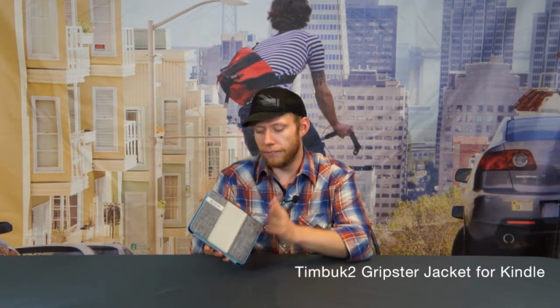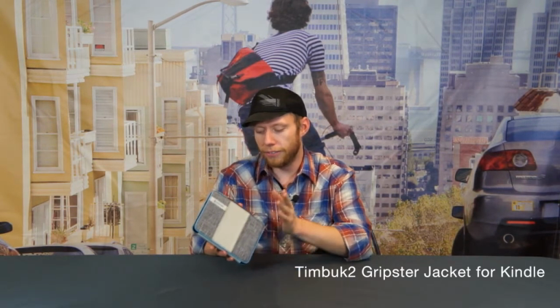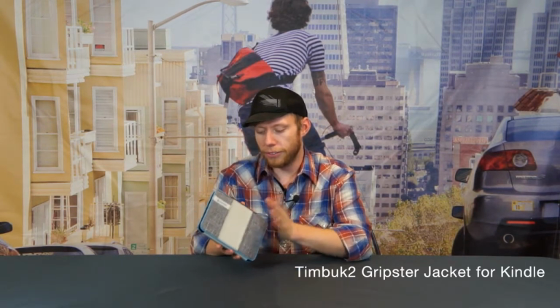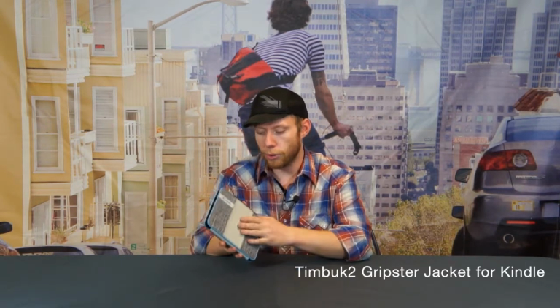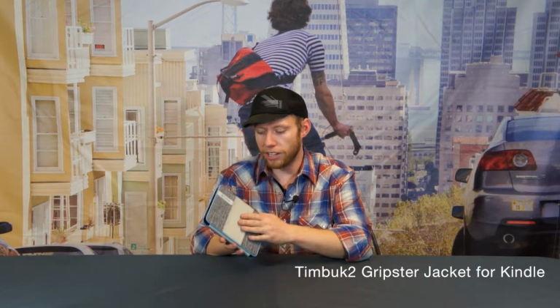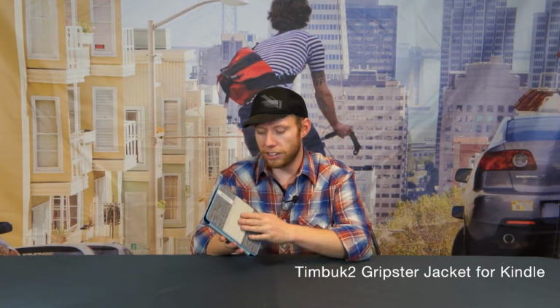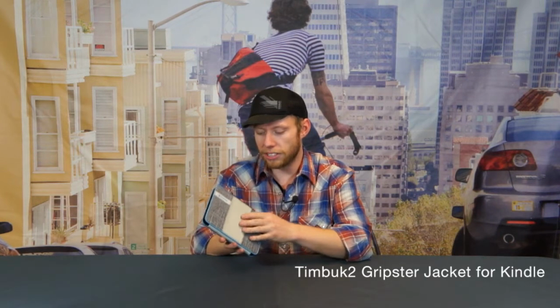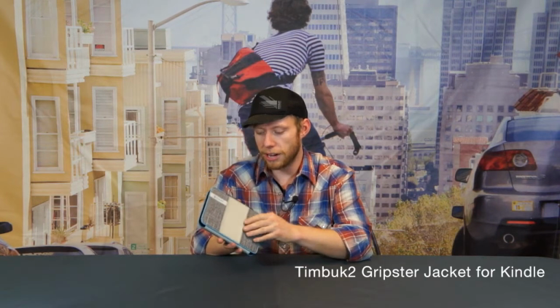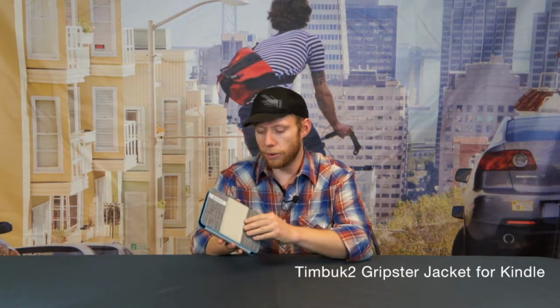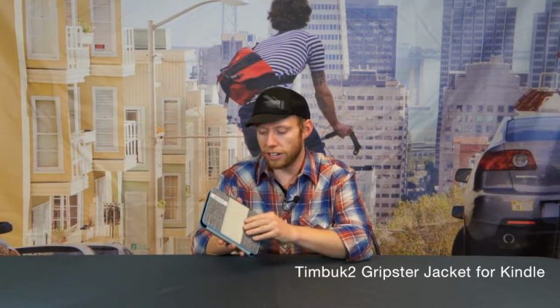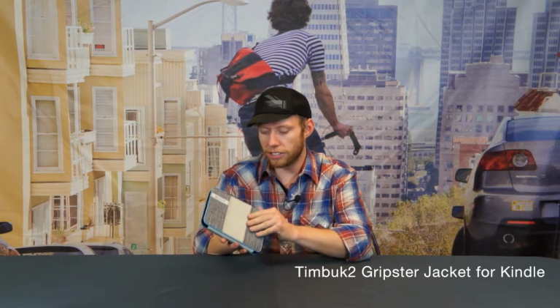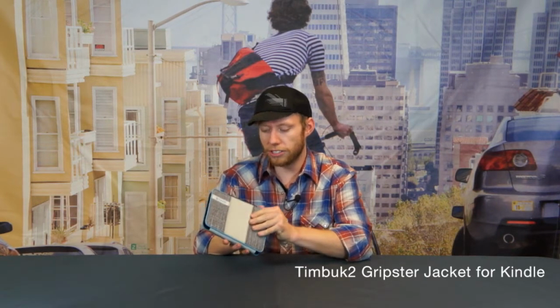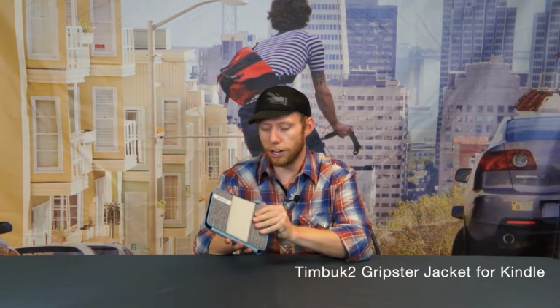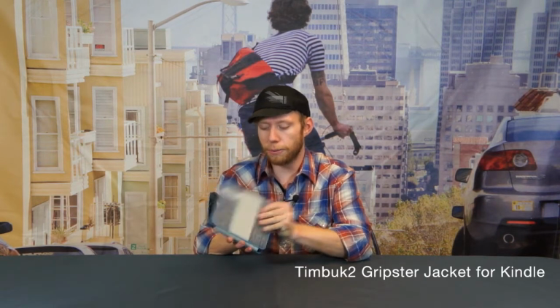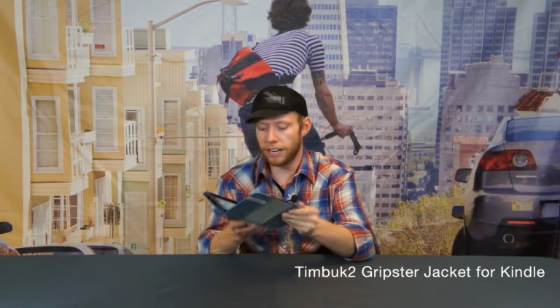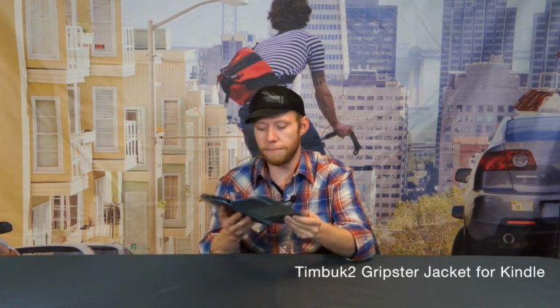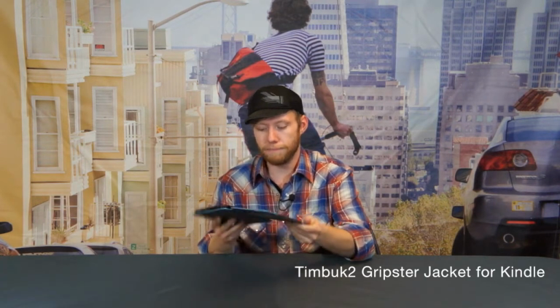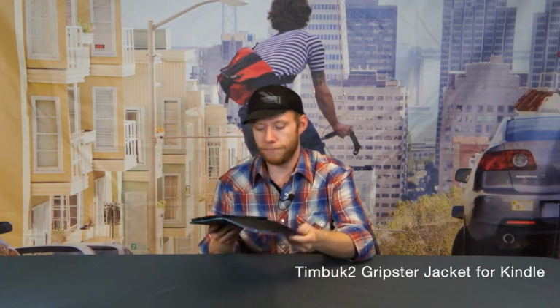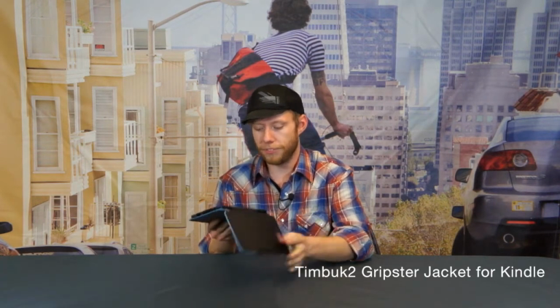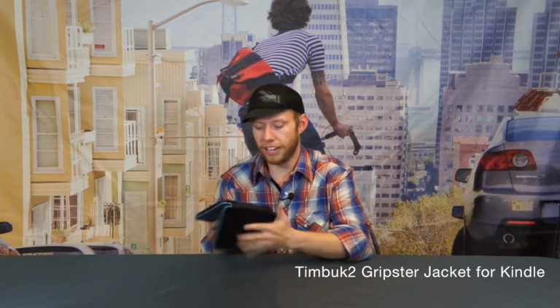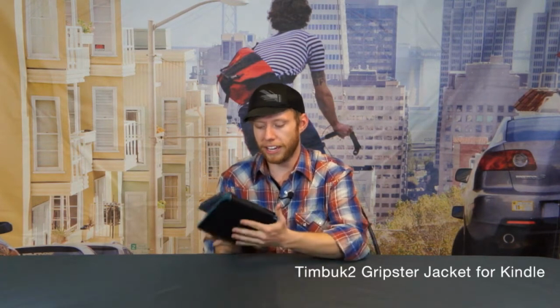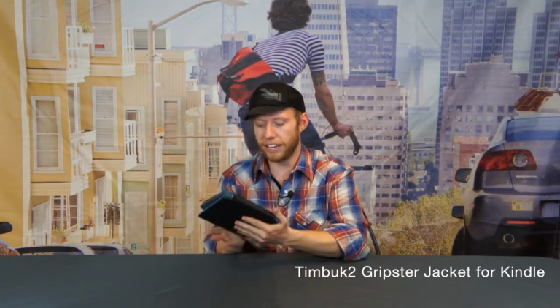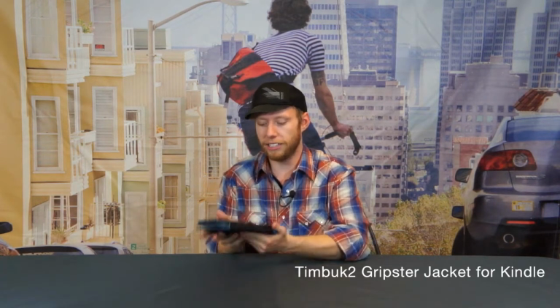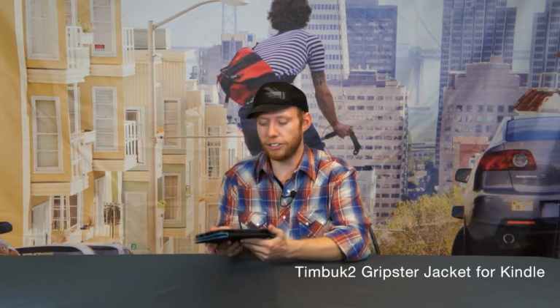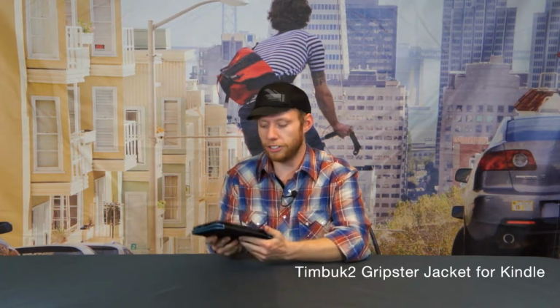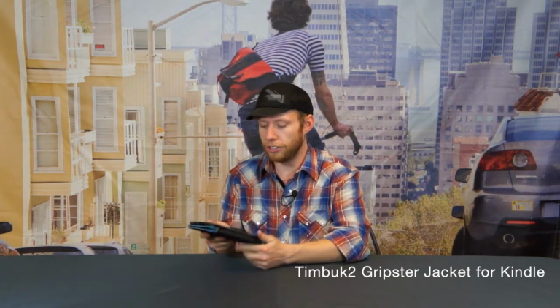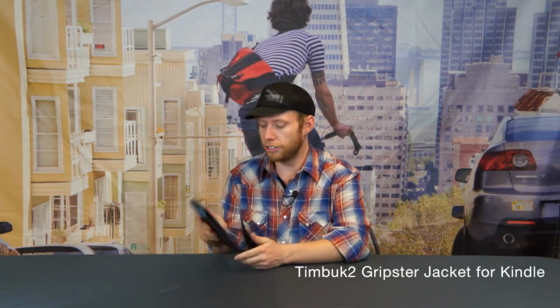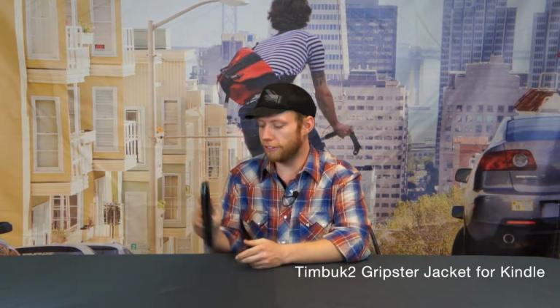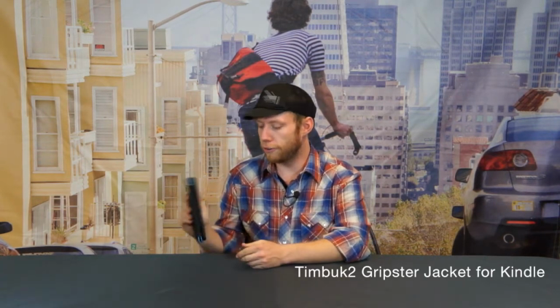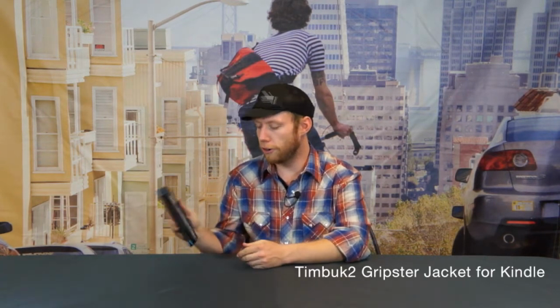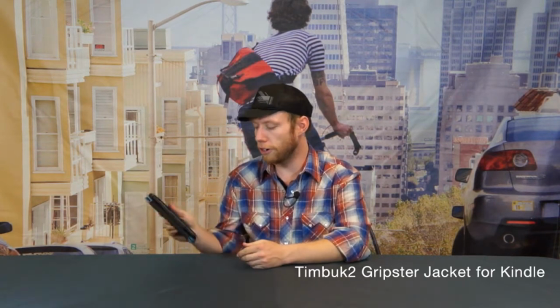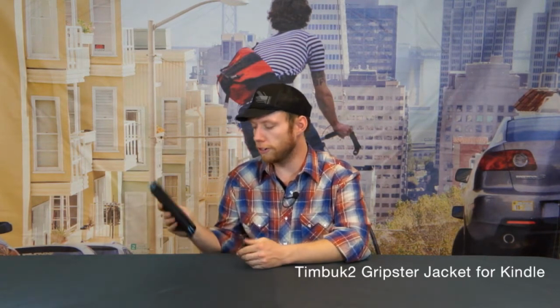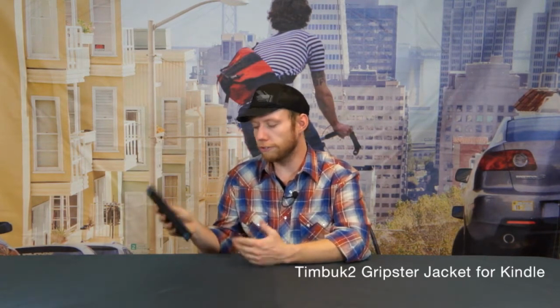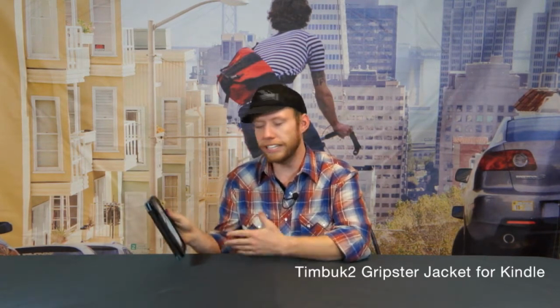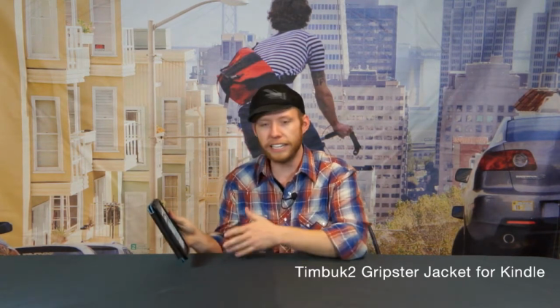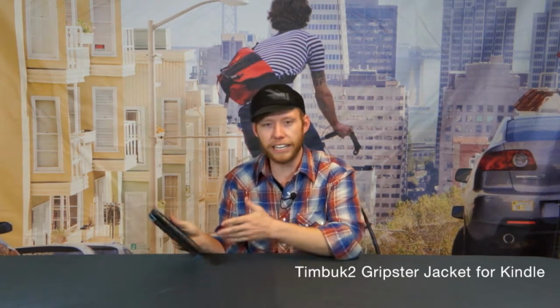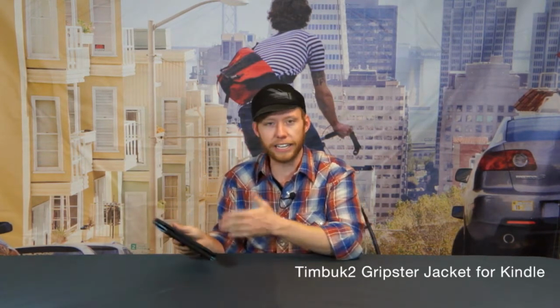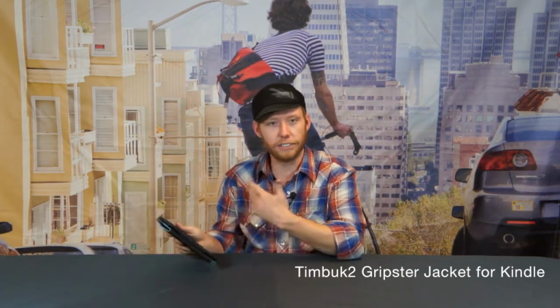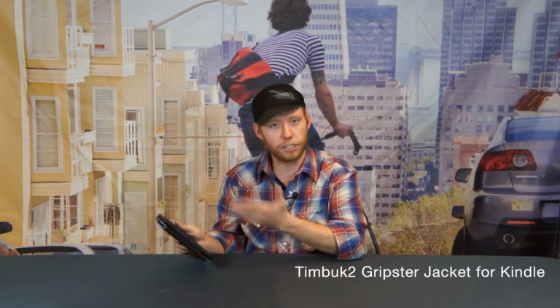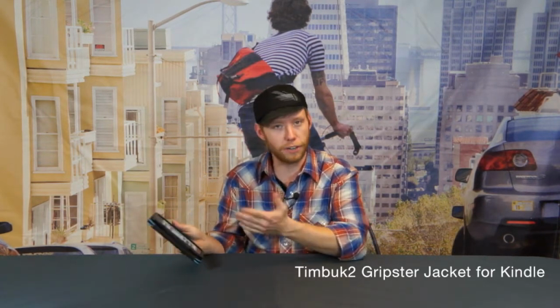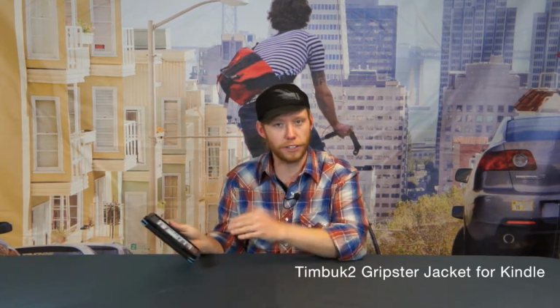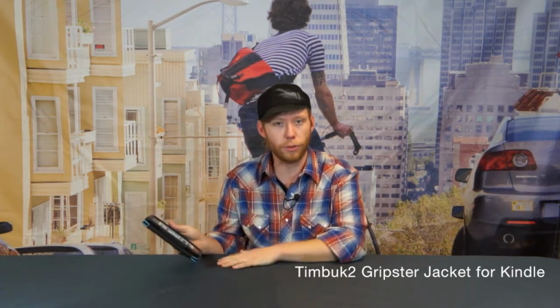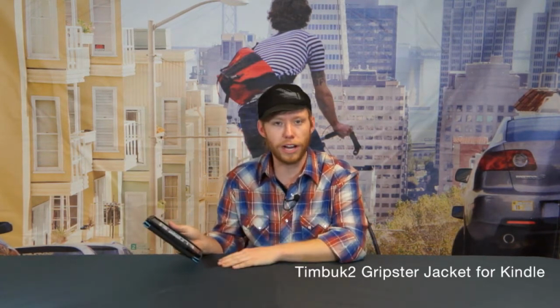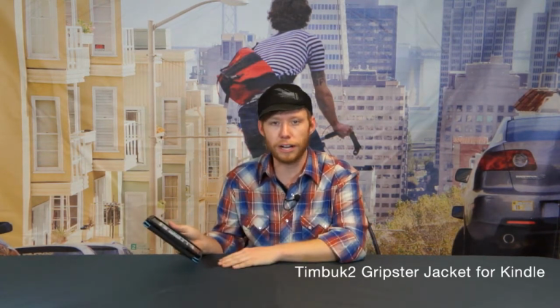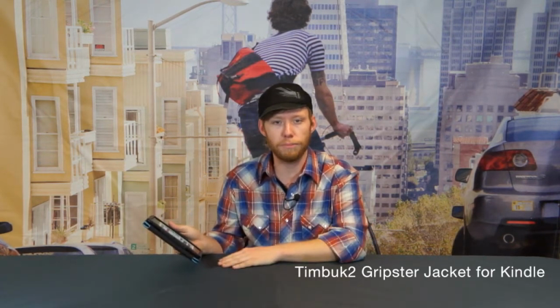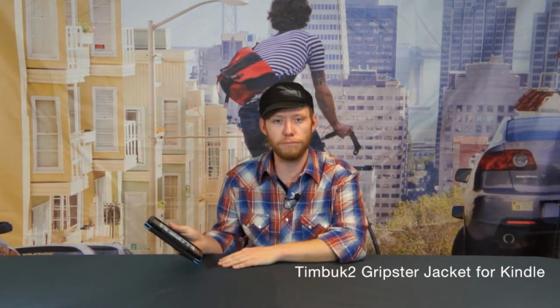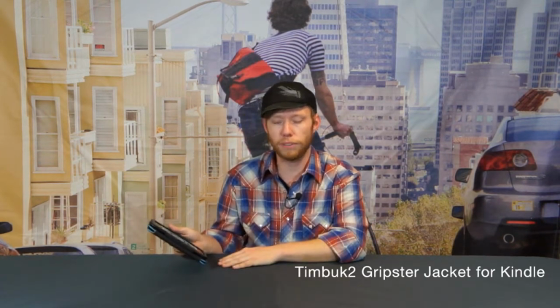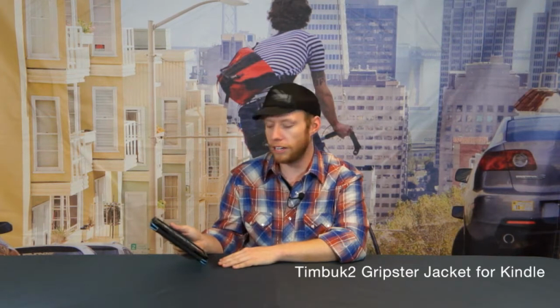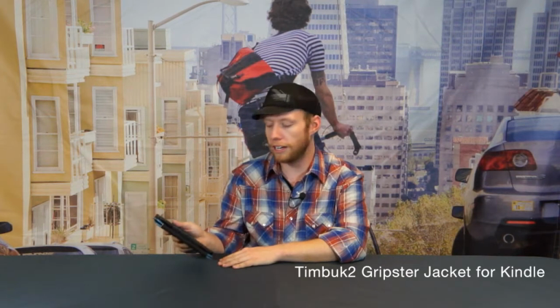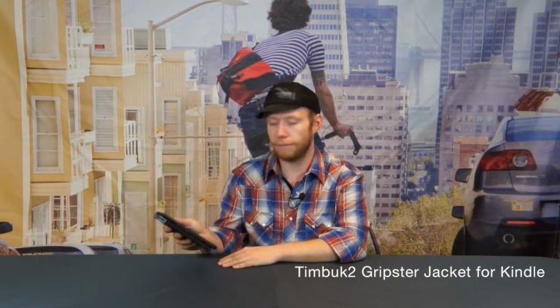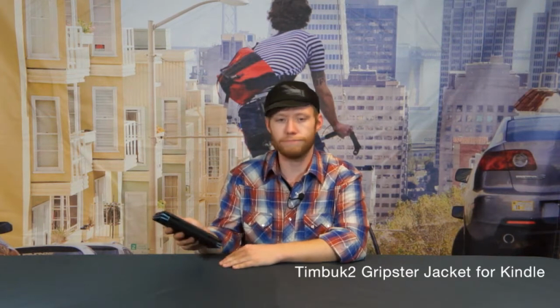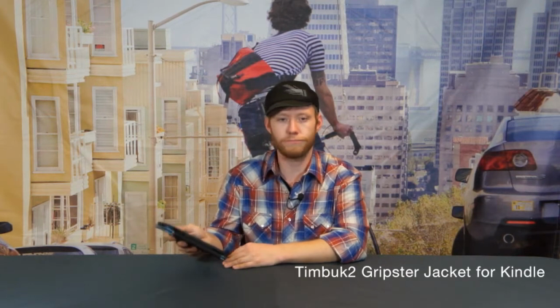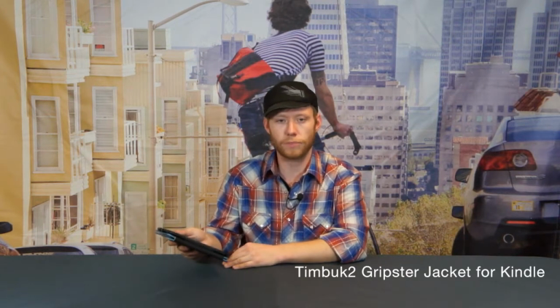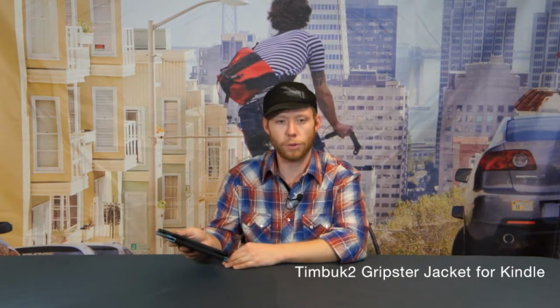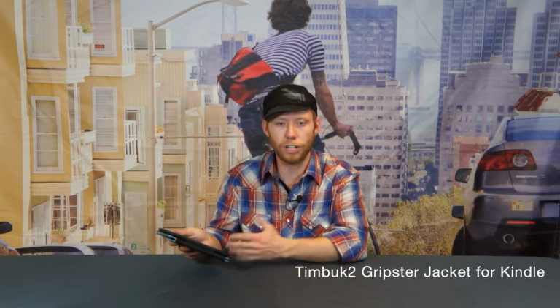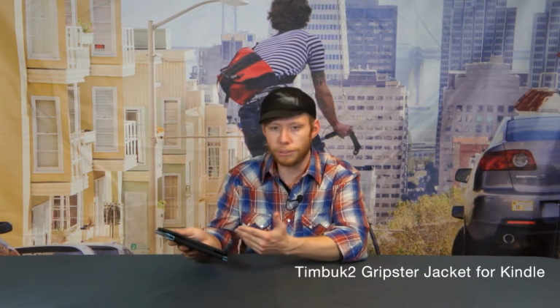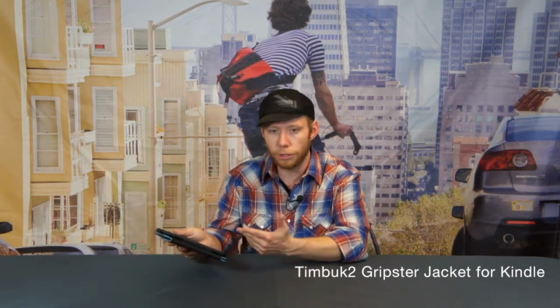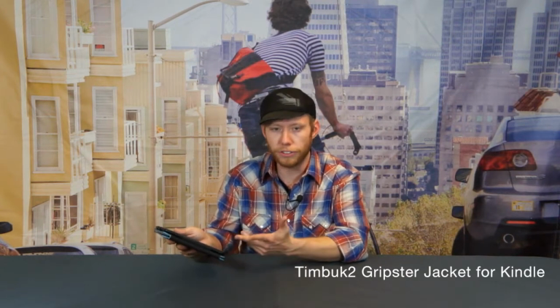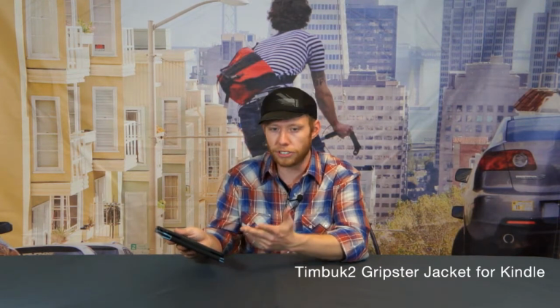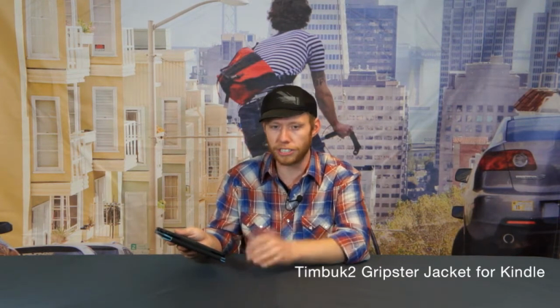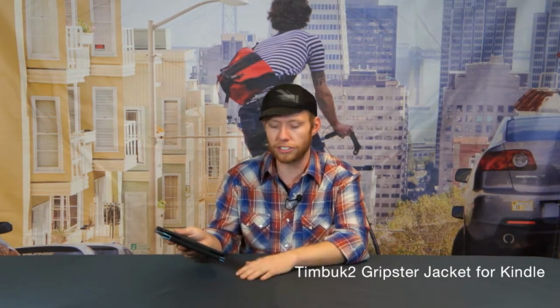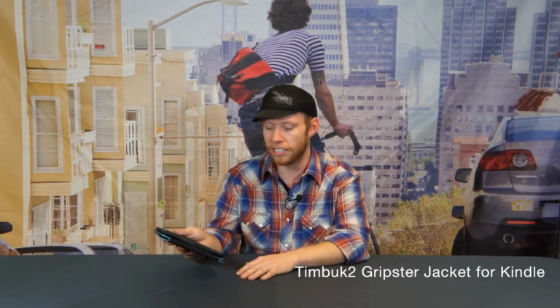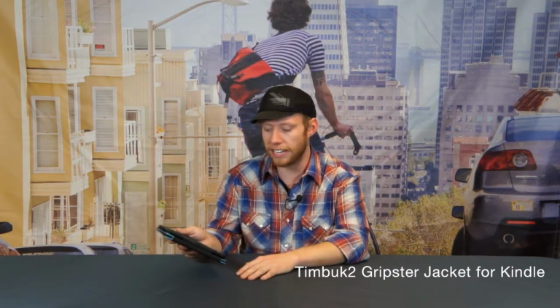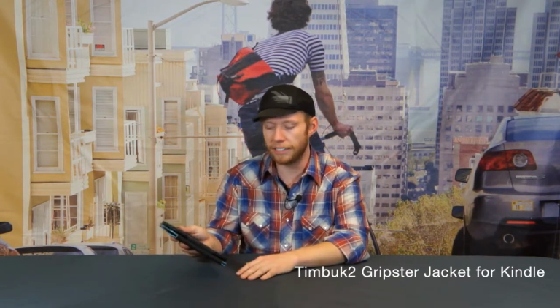The way this works is you open it up and you can use it for reading, surfing the web, watching movies, things like that.